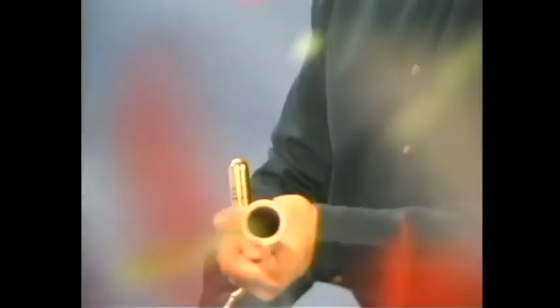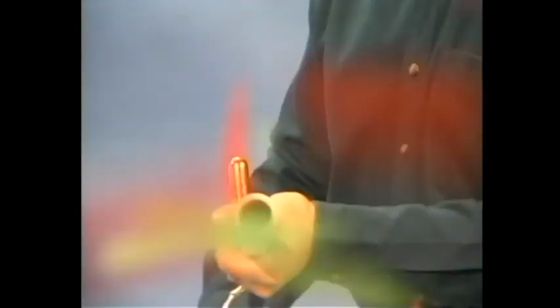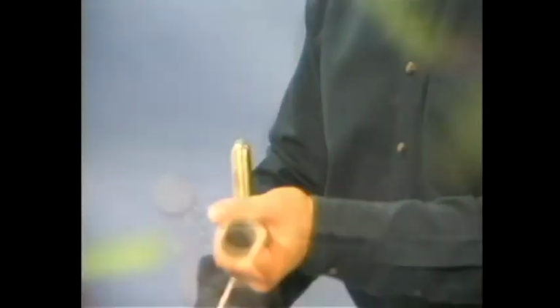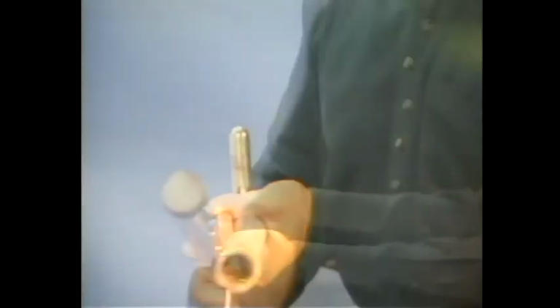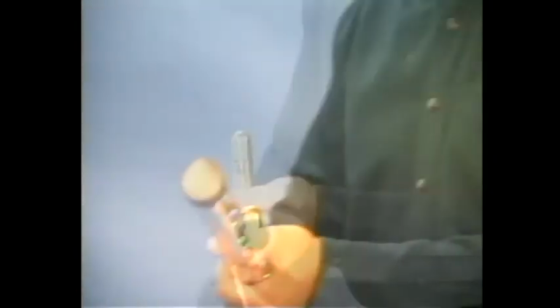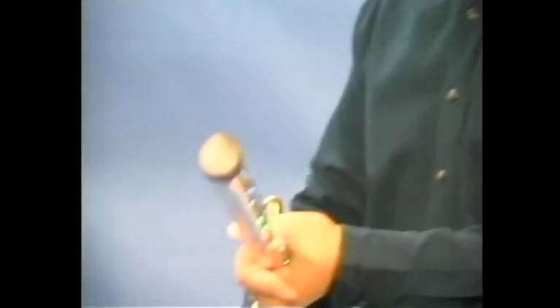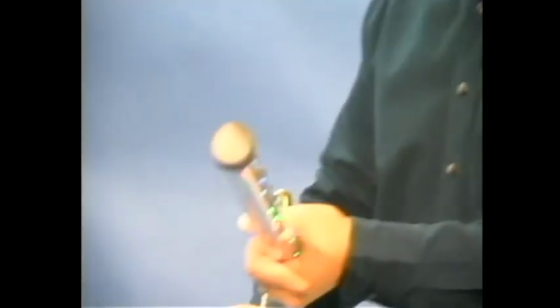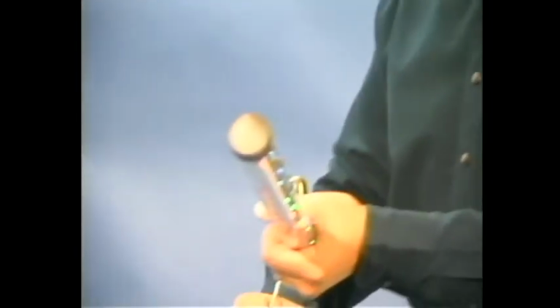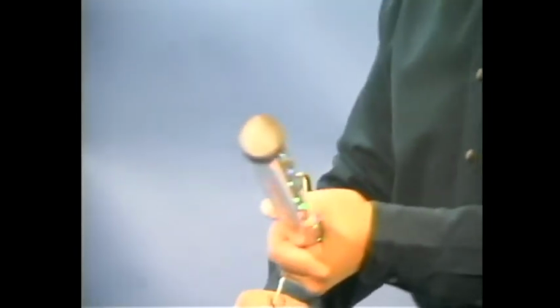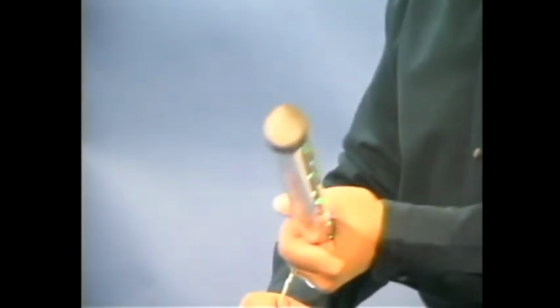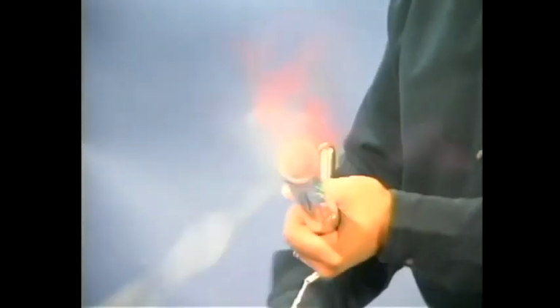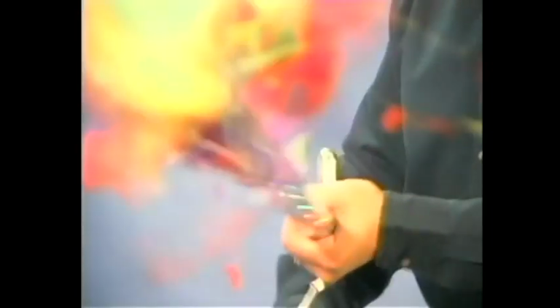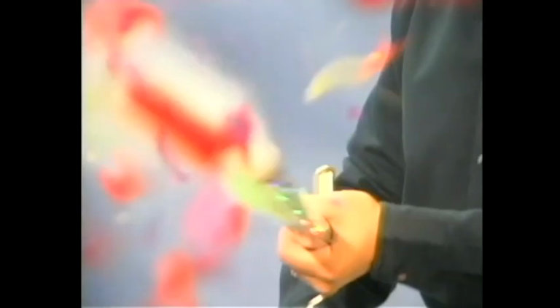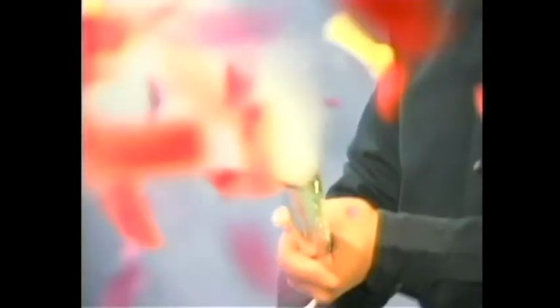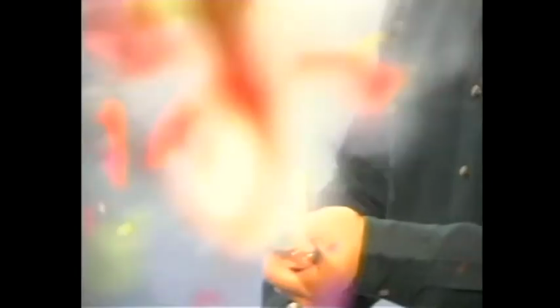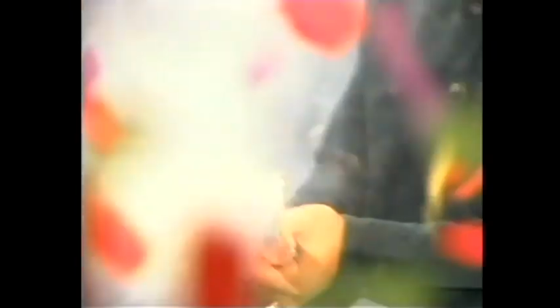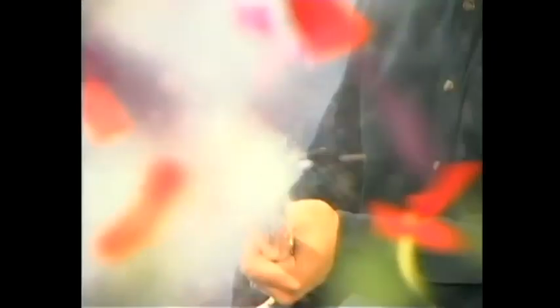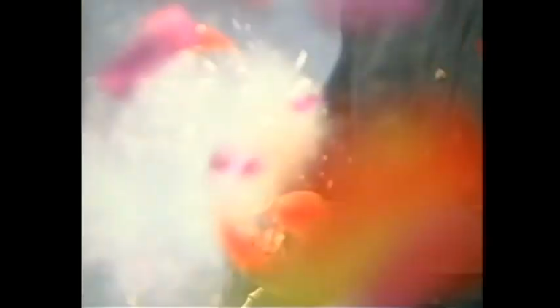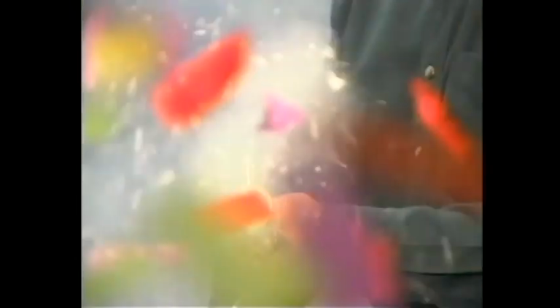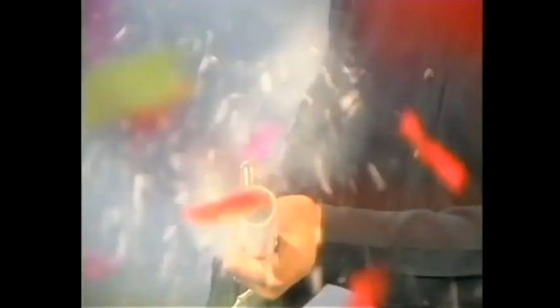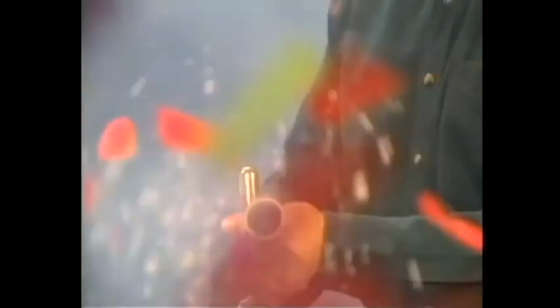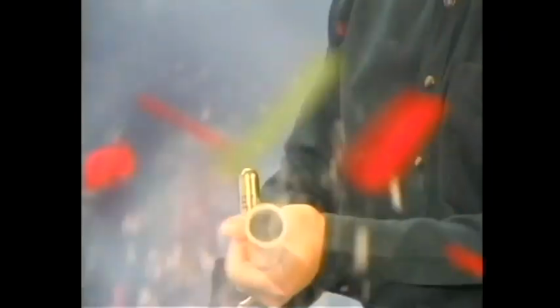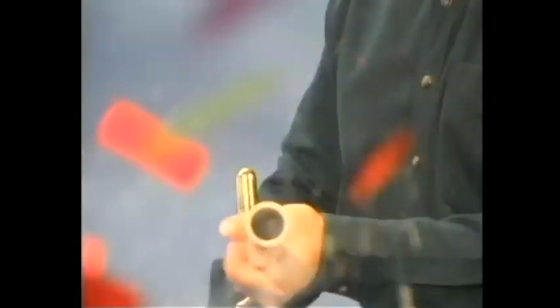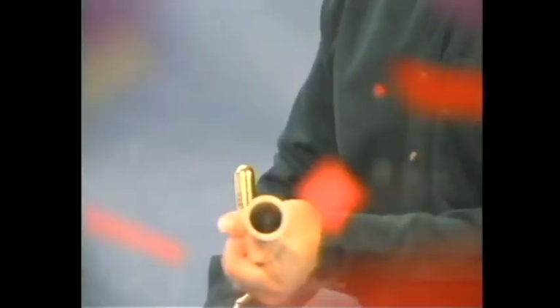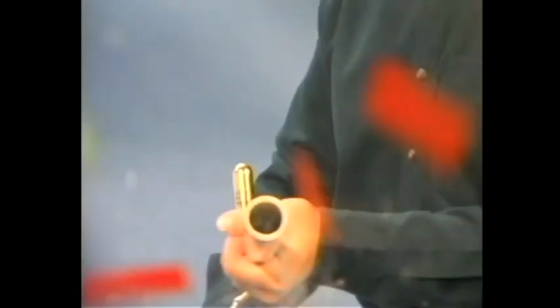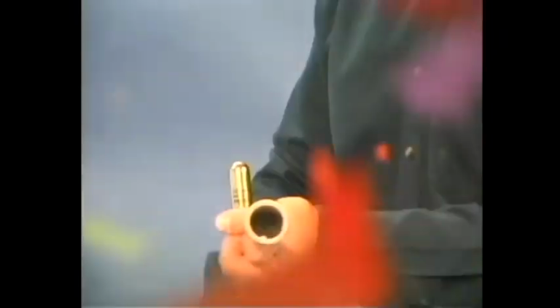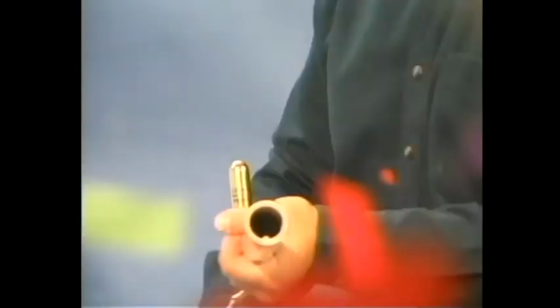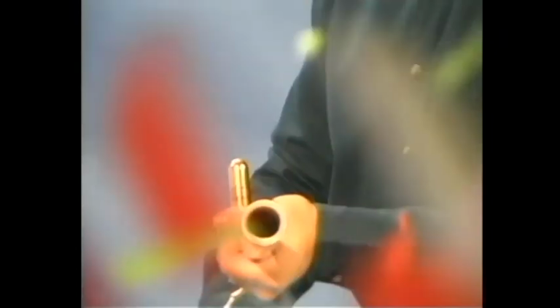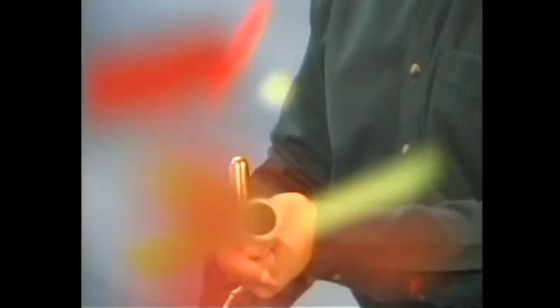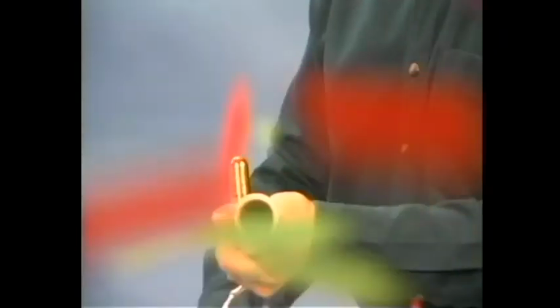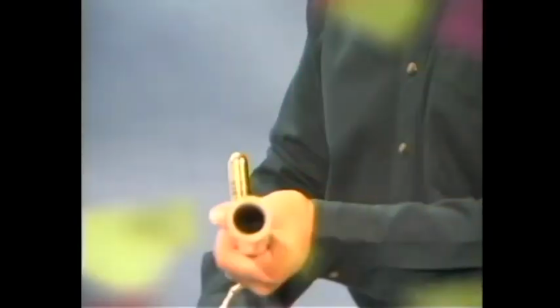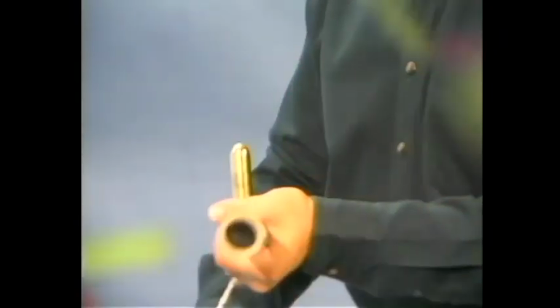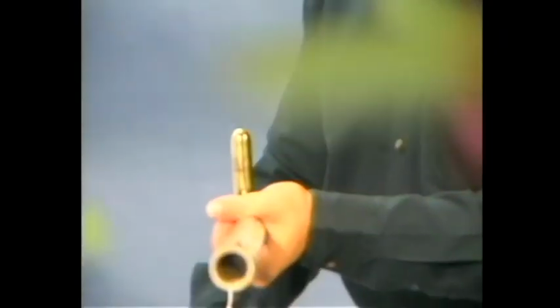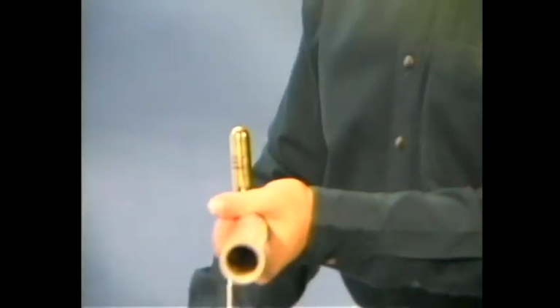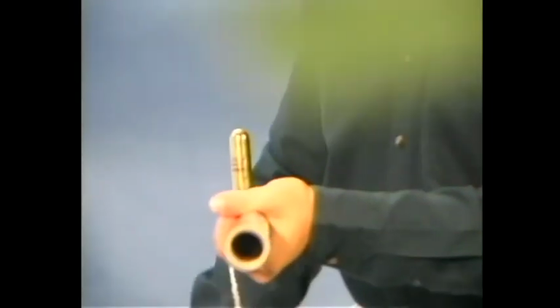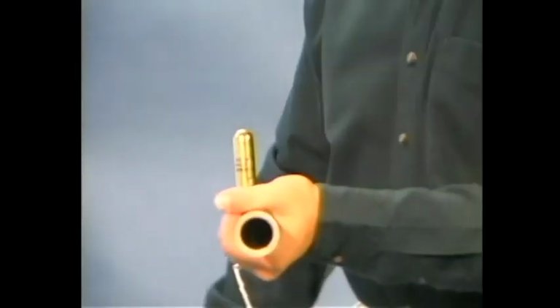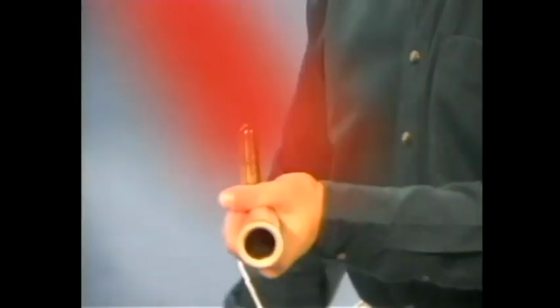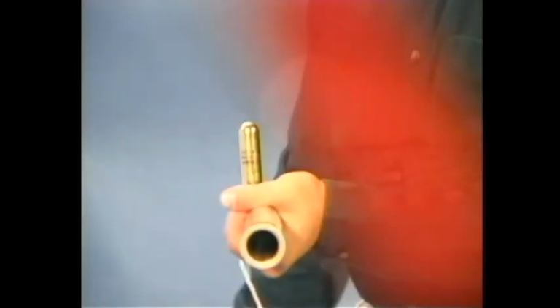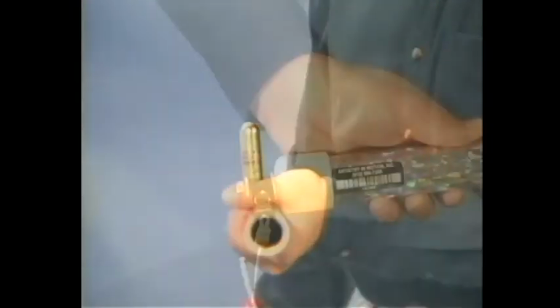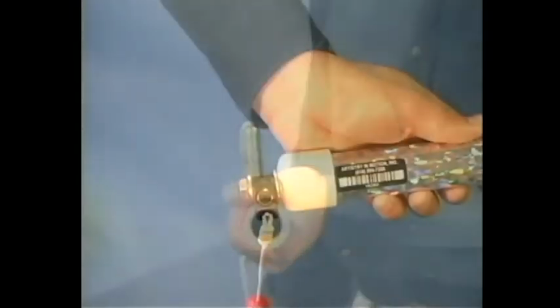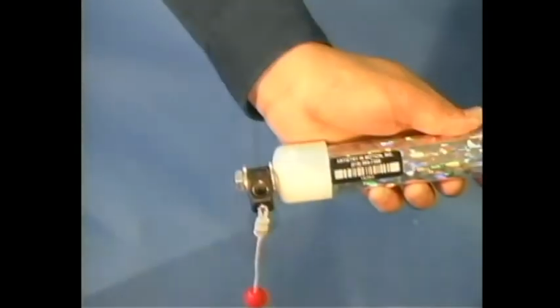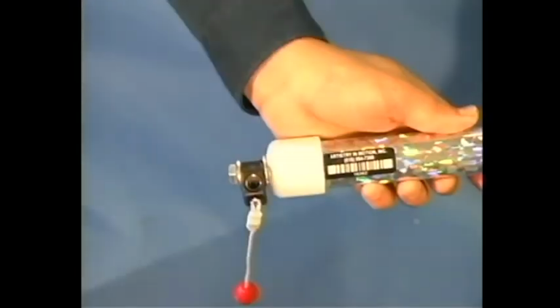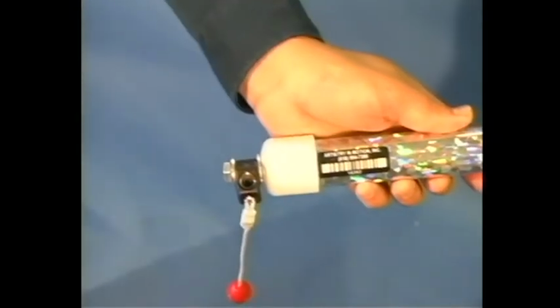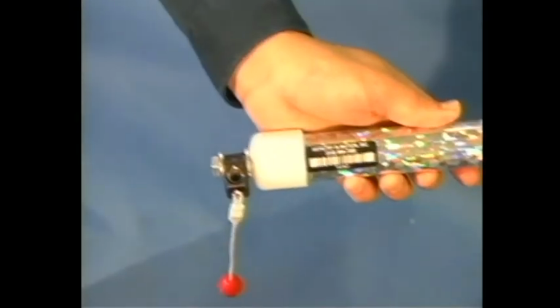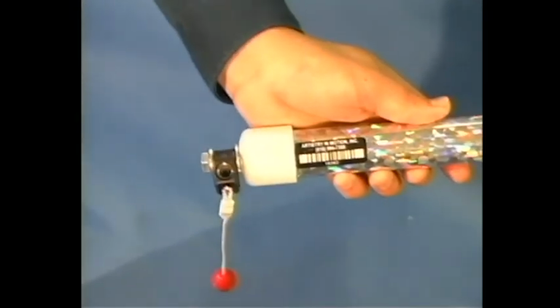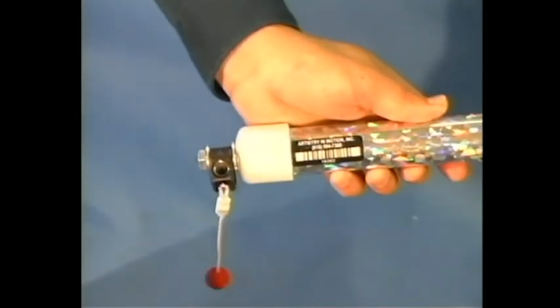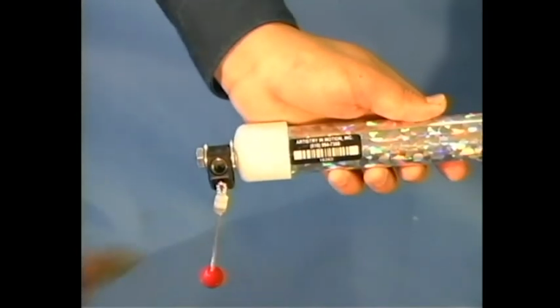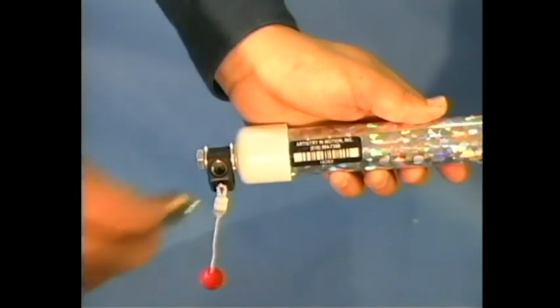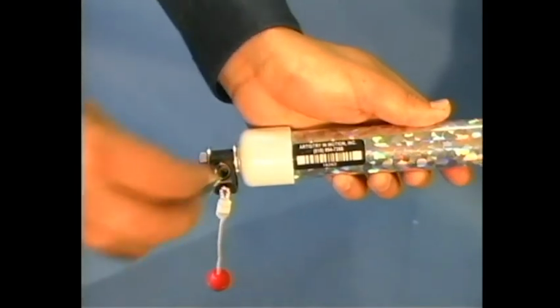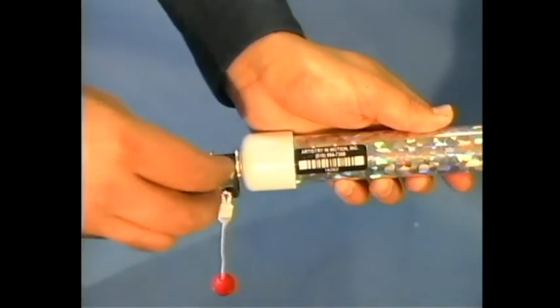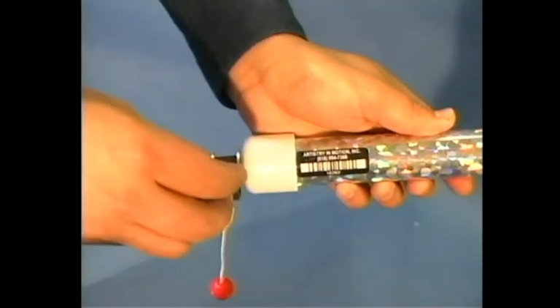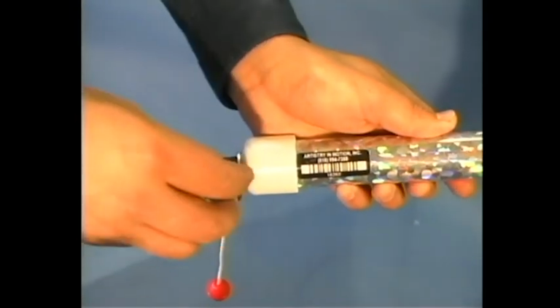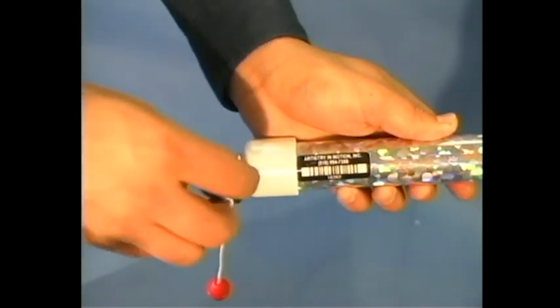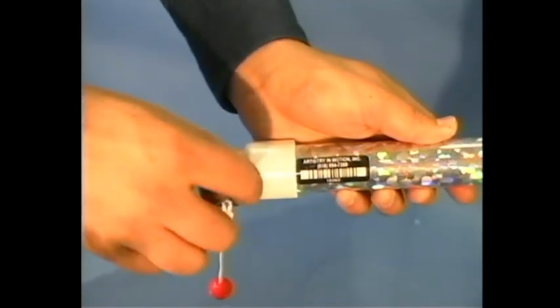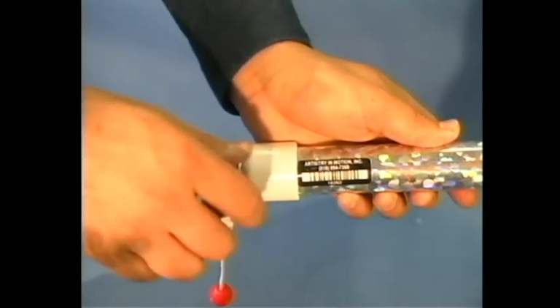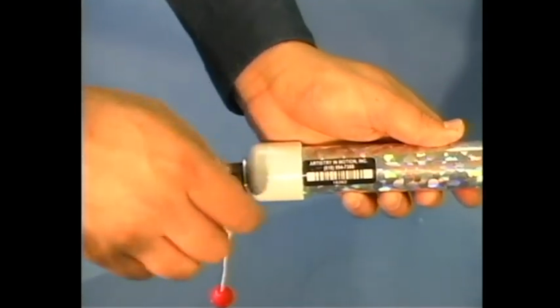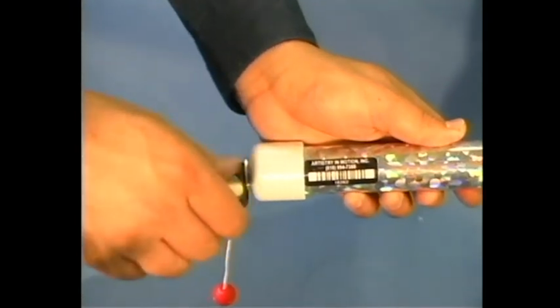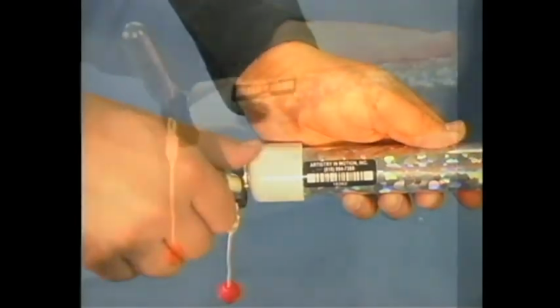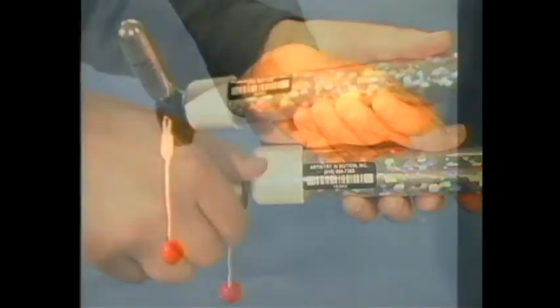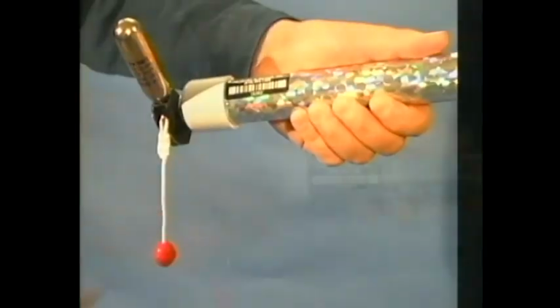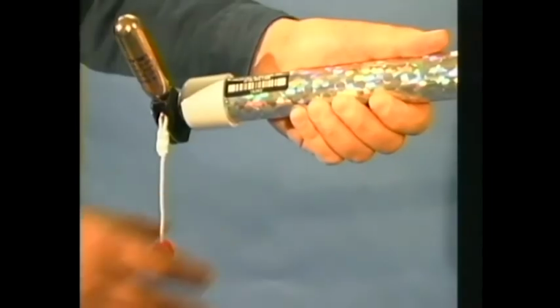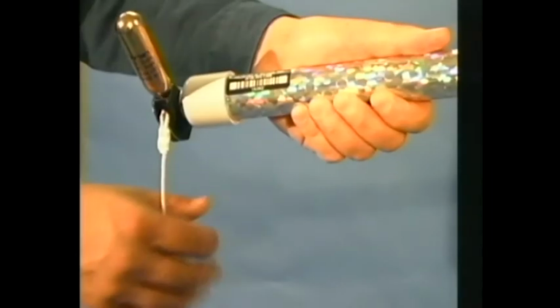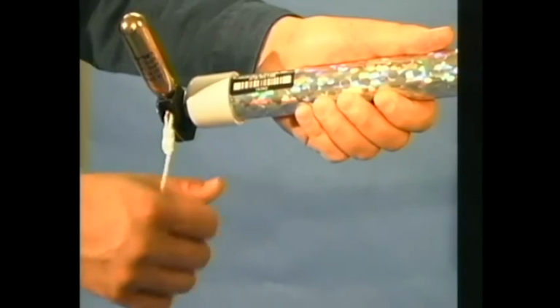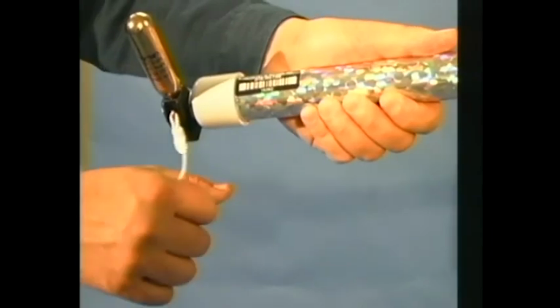To reload and reuse, remove the spent CO2 cartridge, screw in a fresh cartridge, and repeat the process.